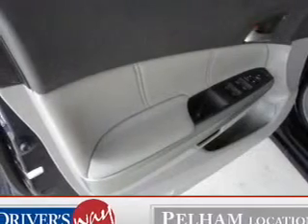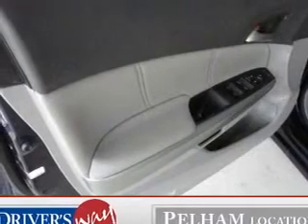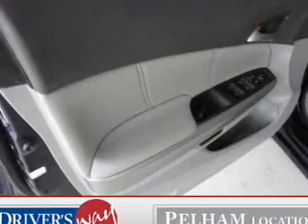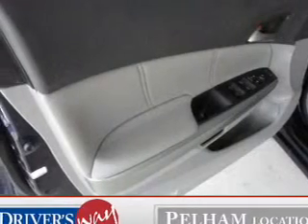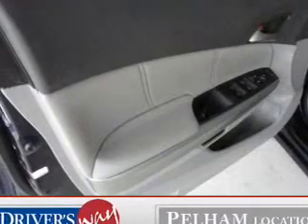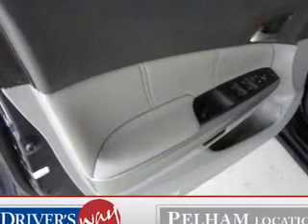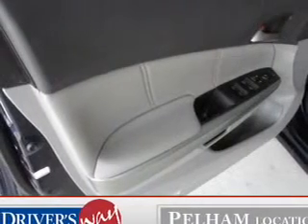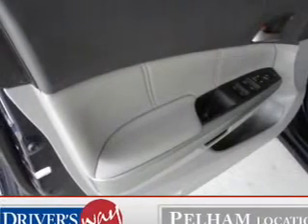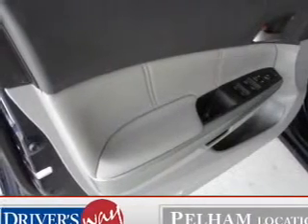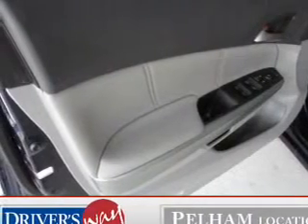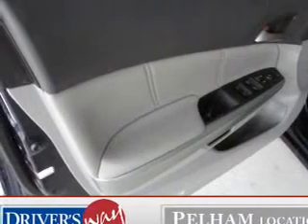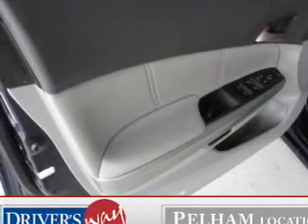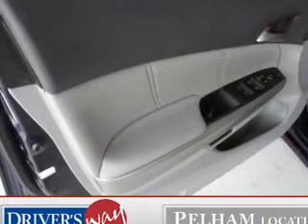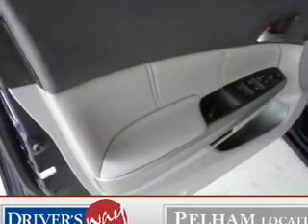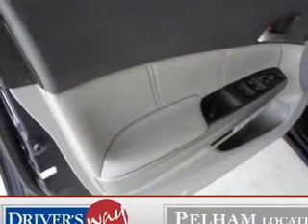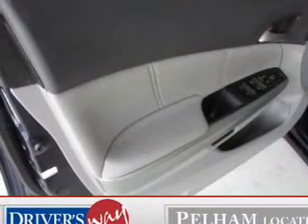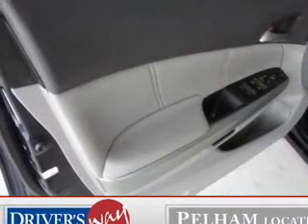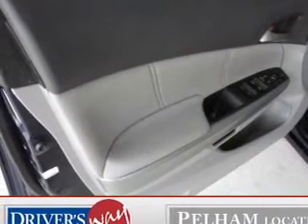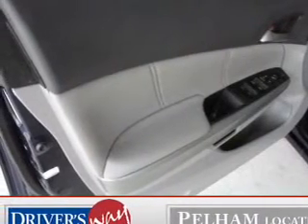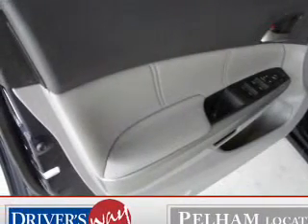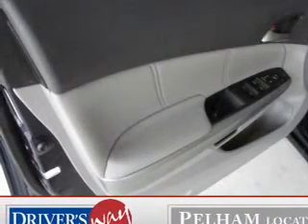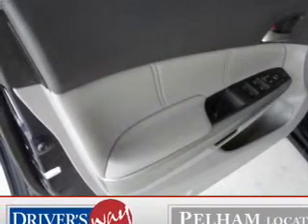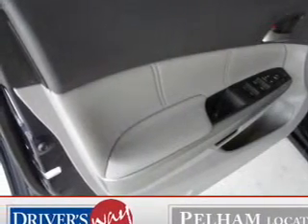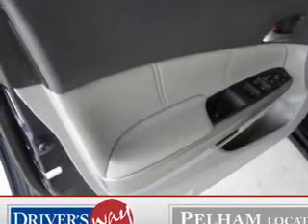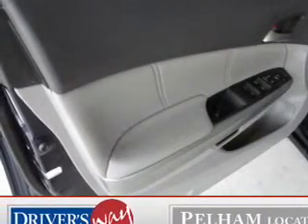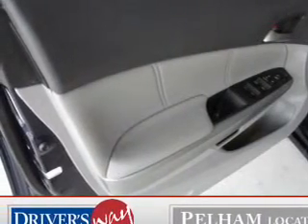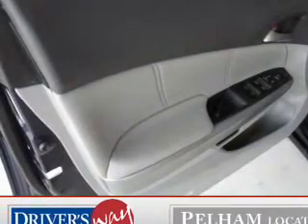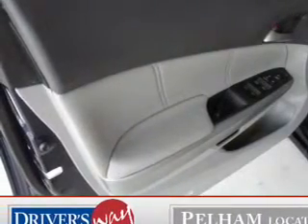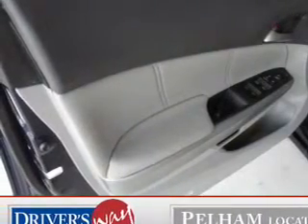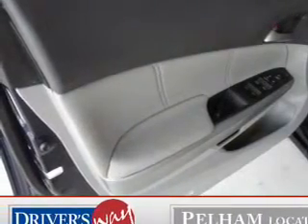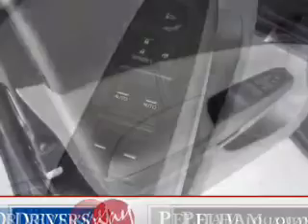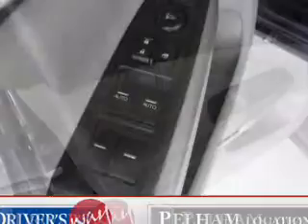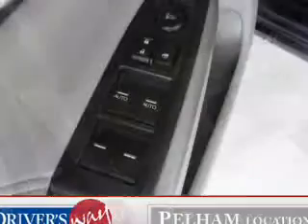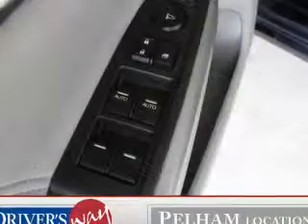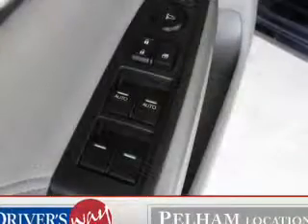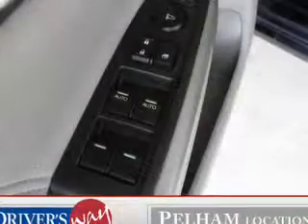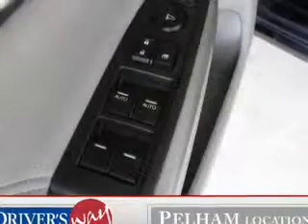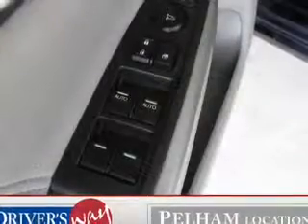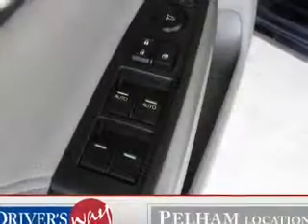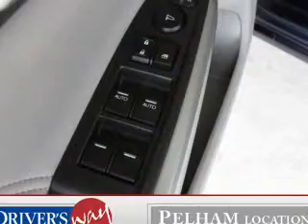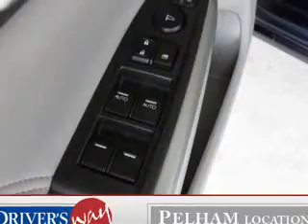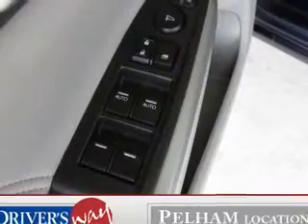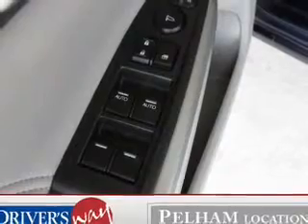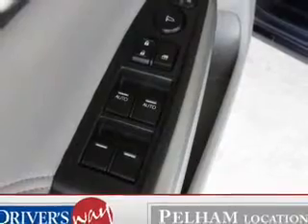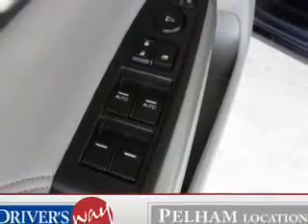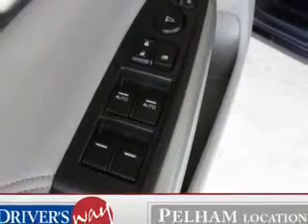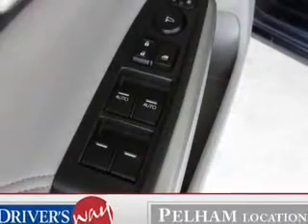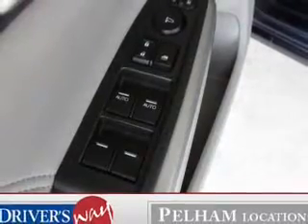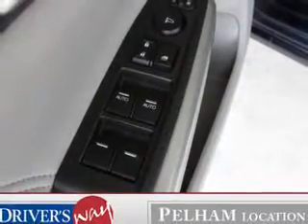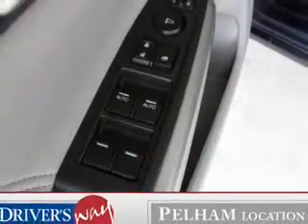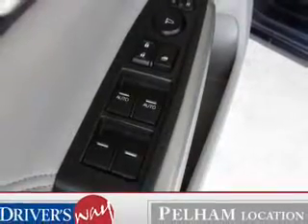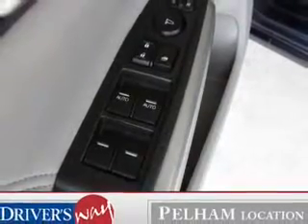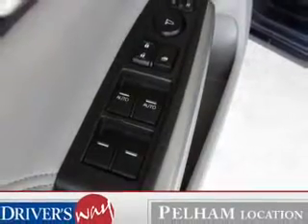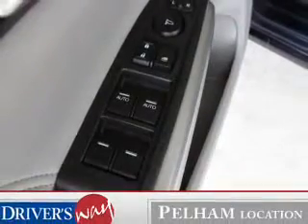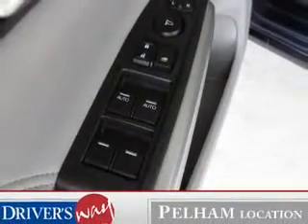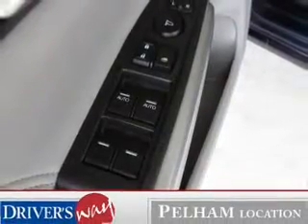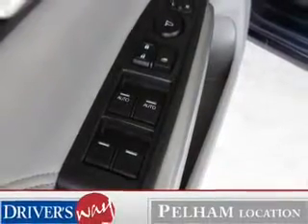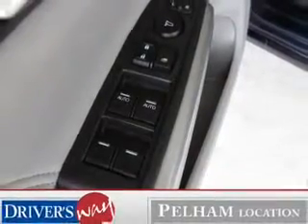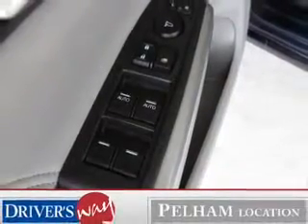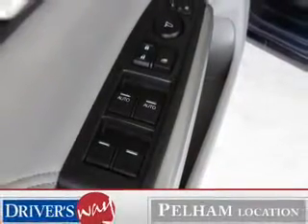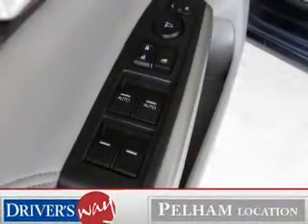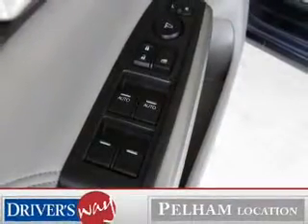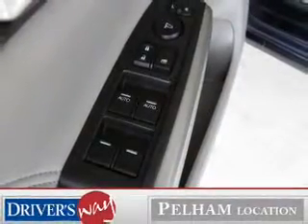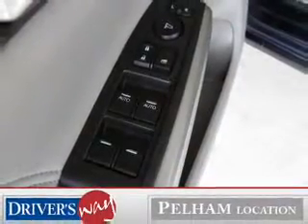Heated seats make cold weather driving more comfortable. Enjoy the comfort of dual temperature controls. There's nothing like a sunroof on a nice day.